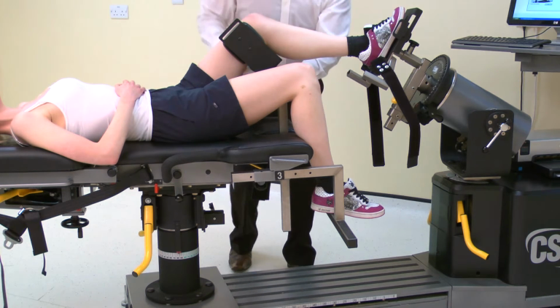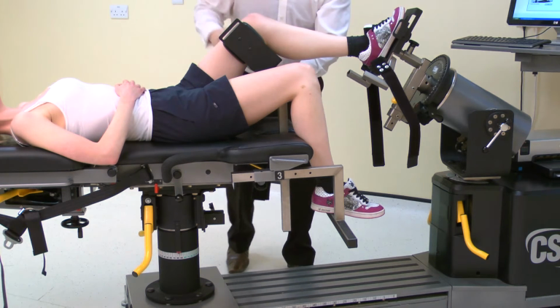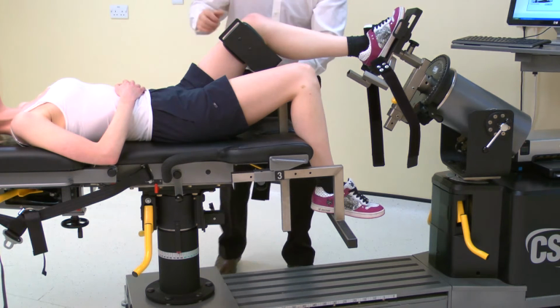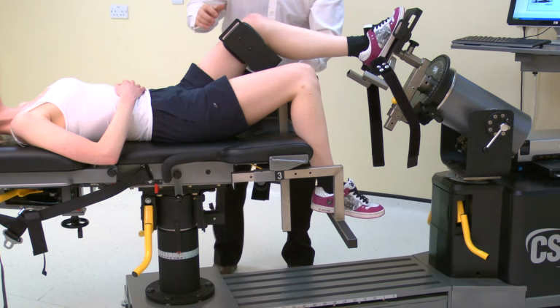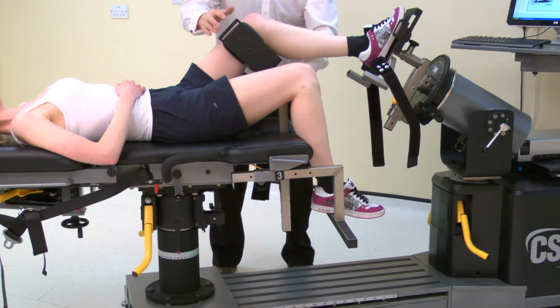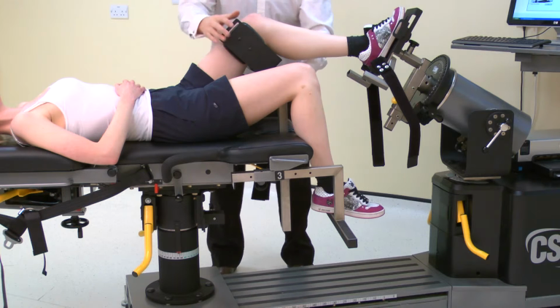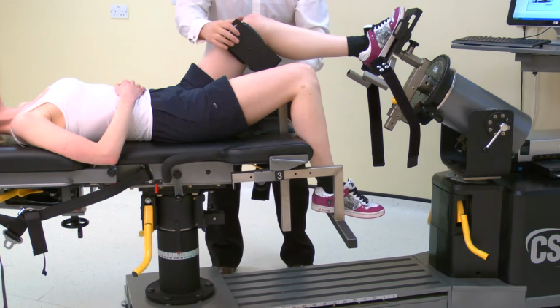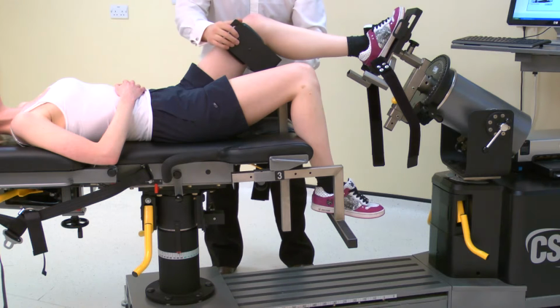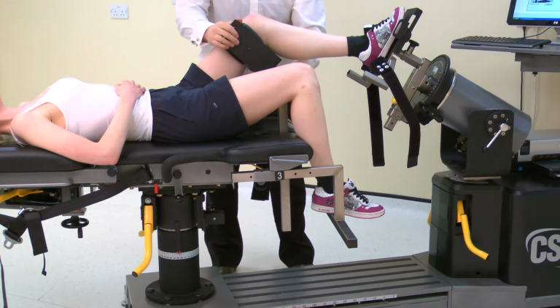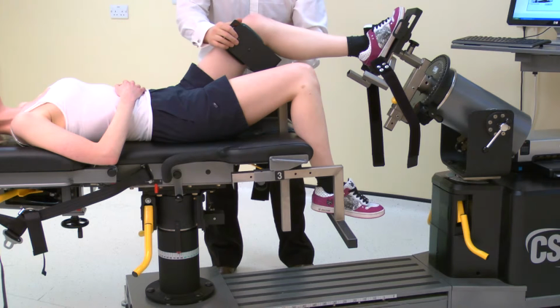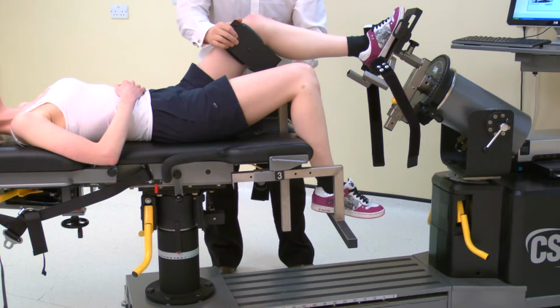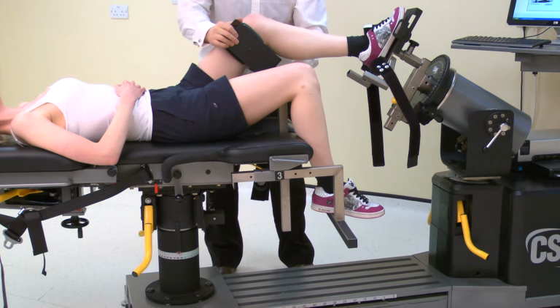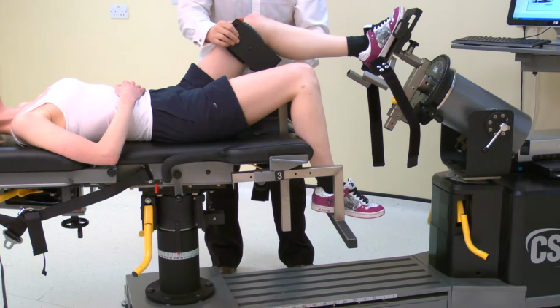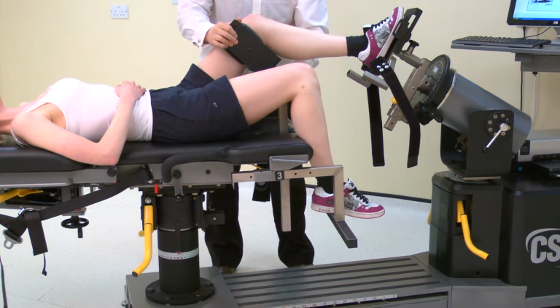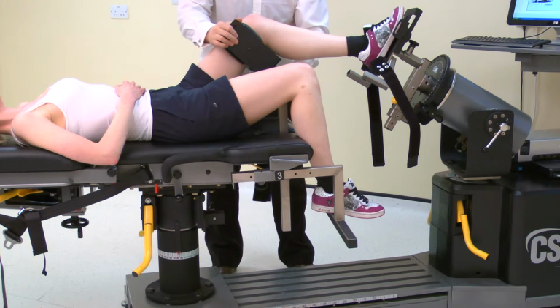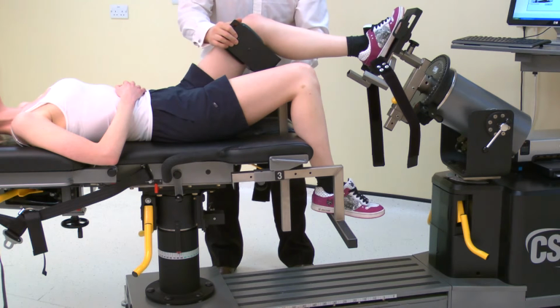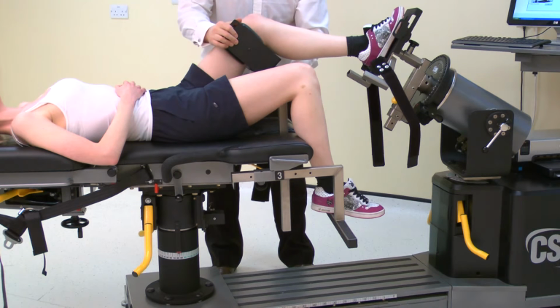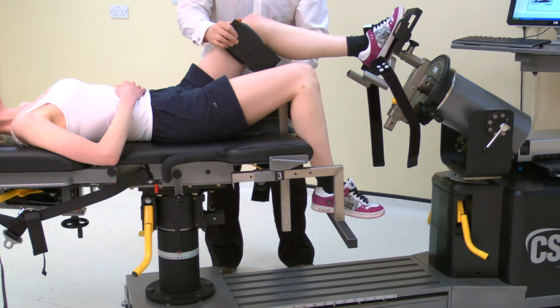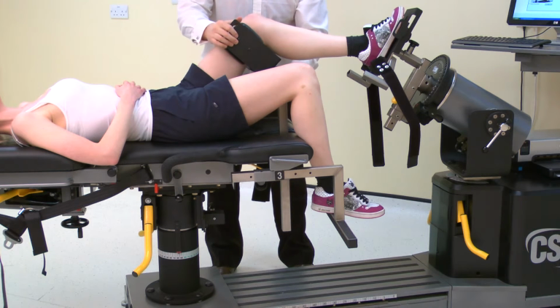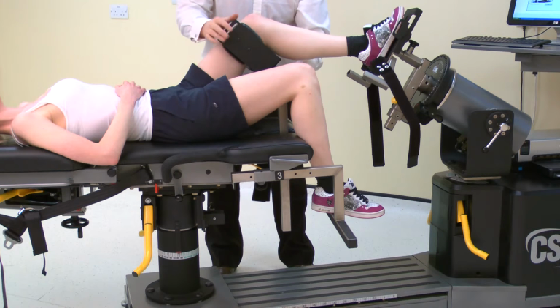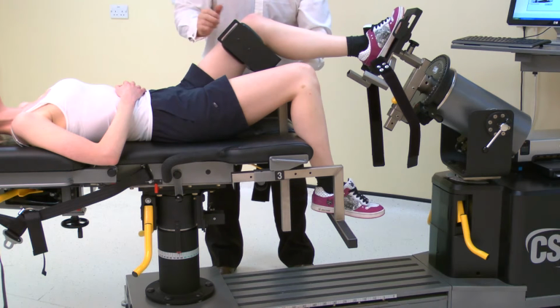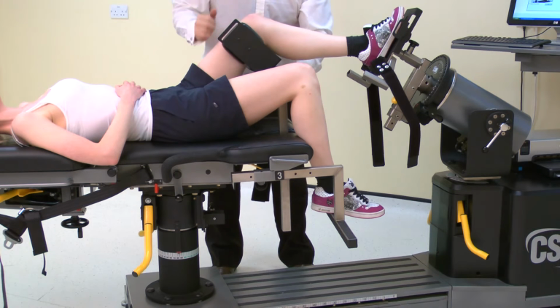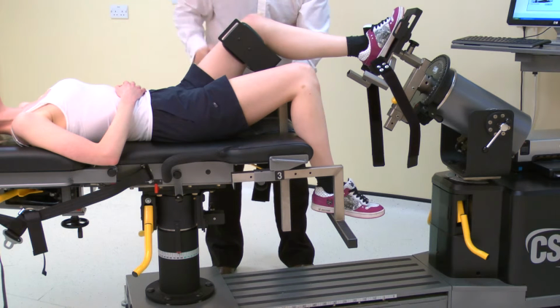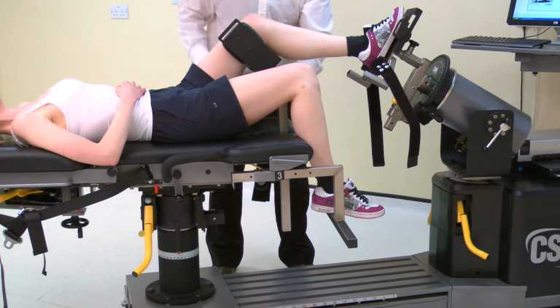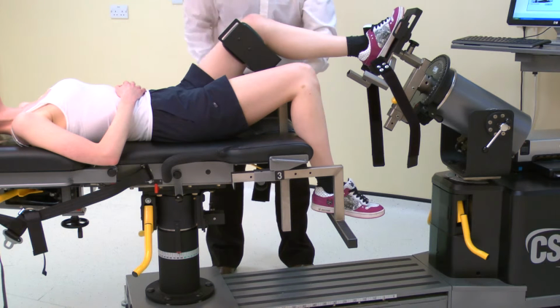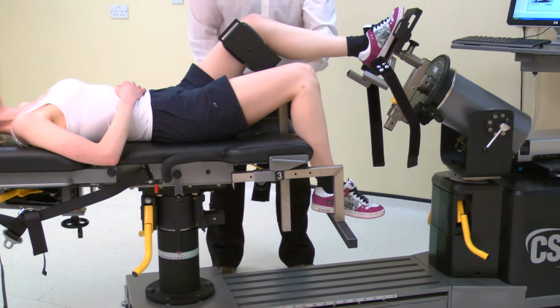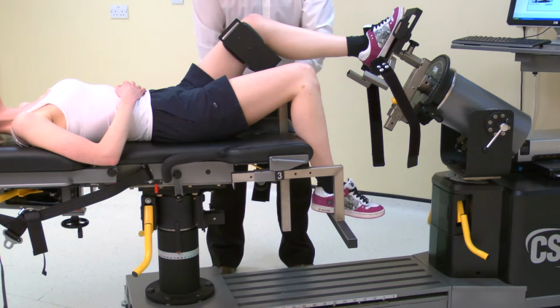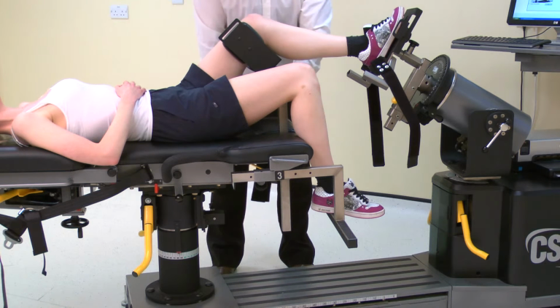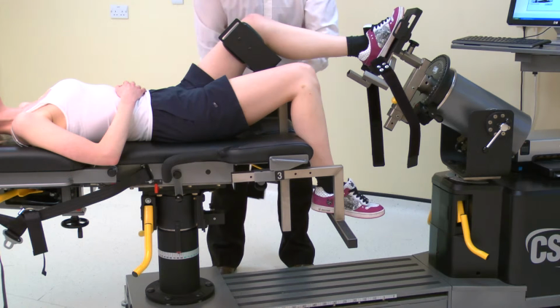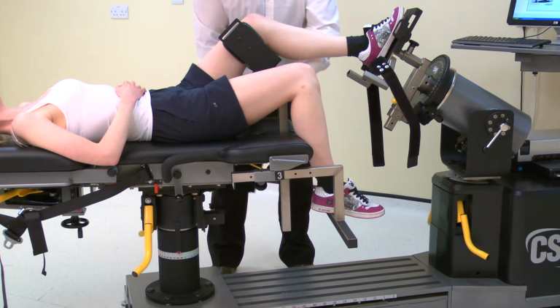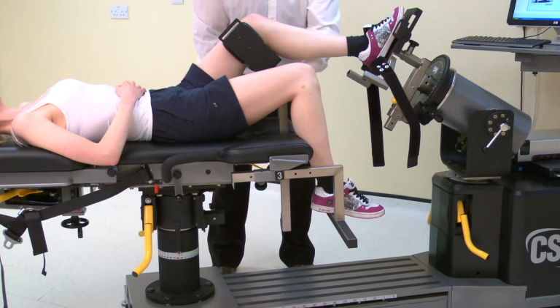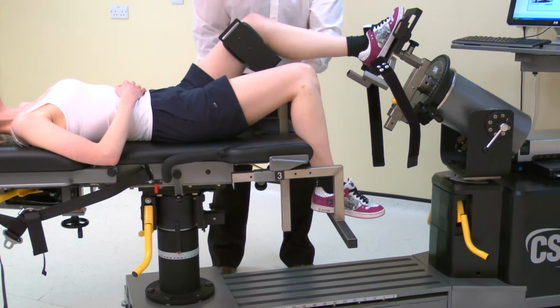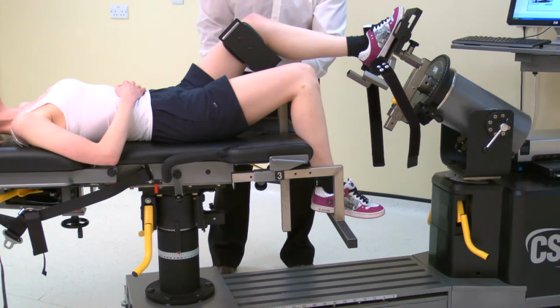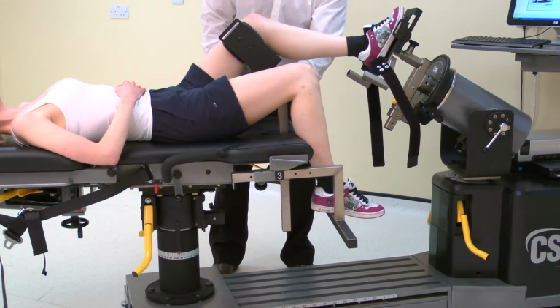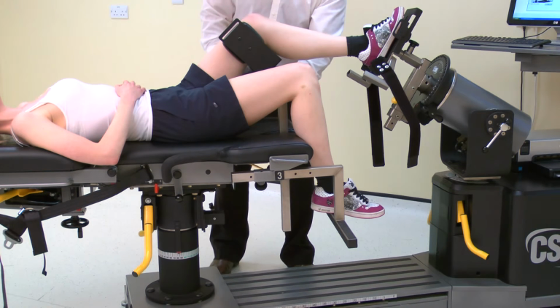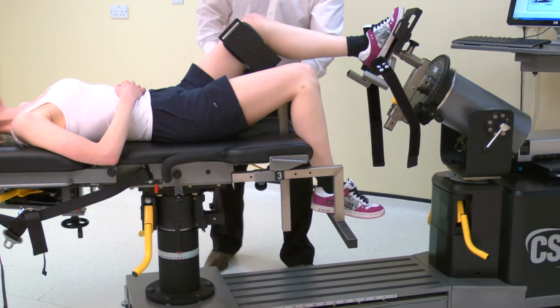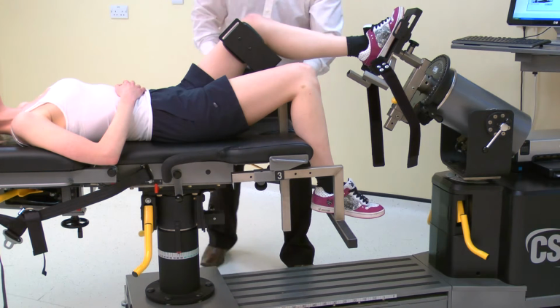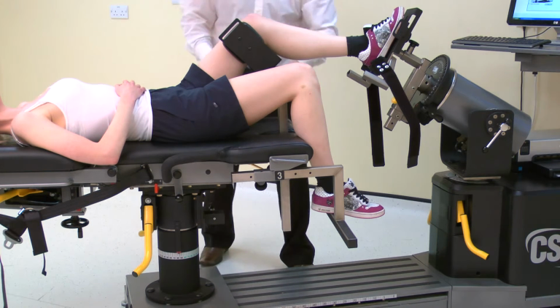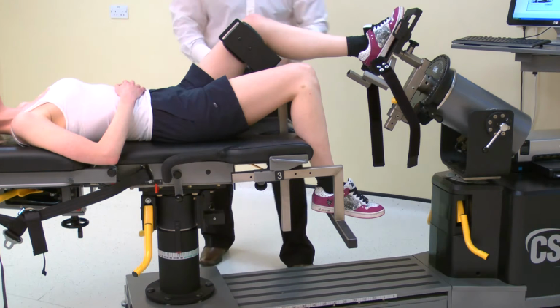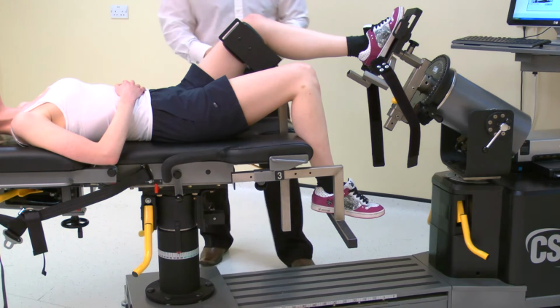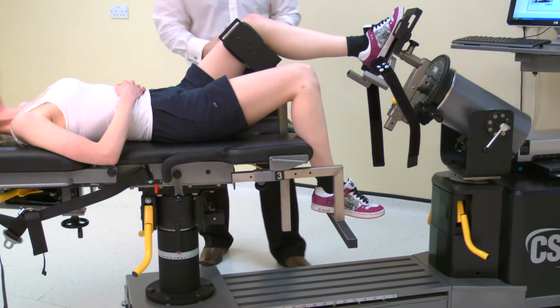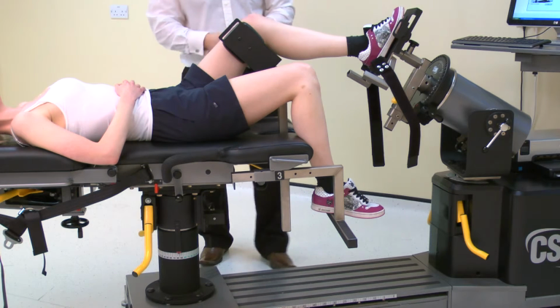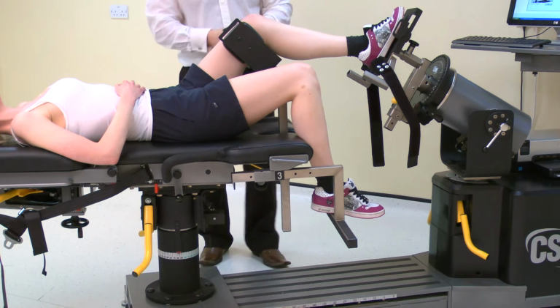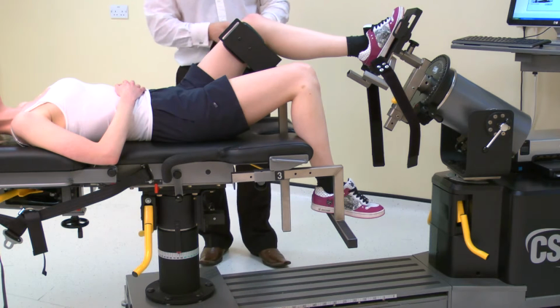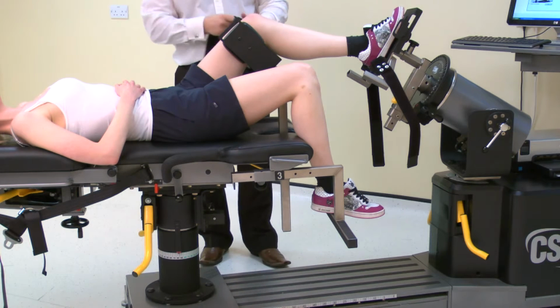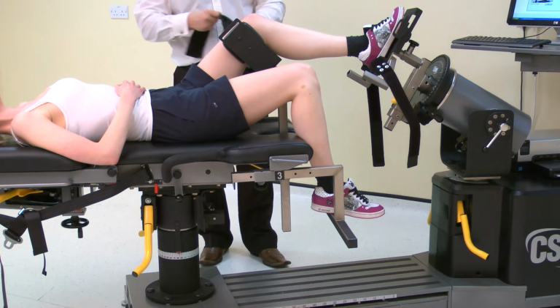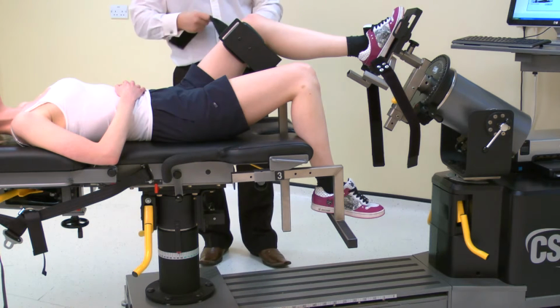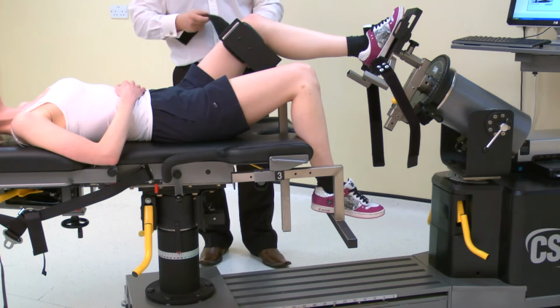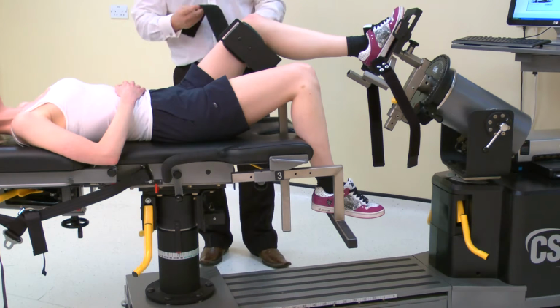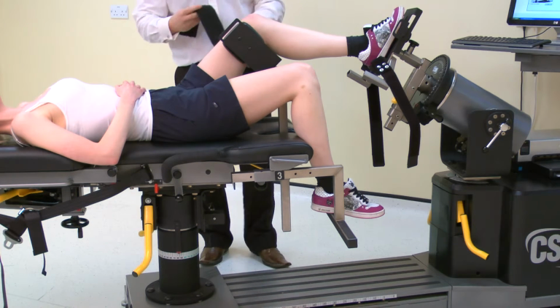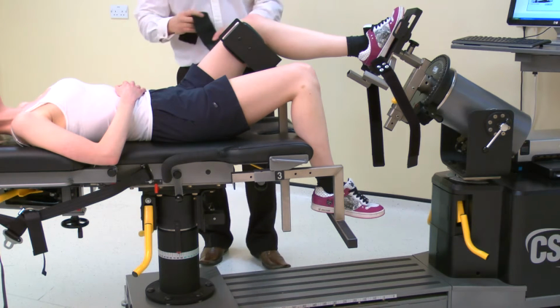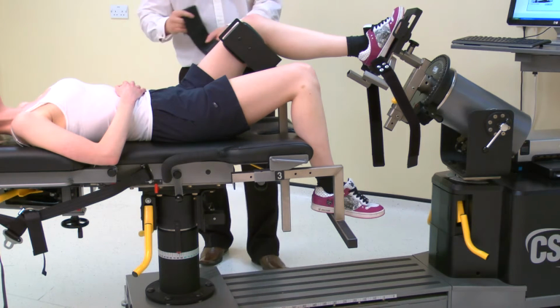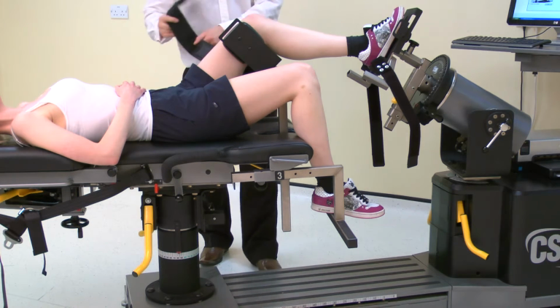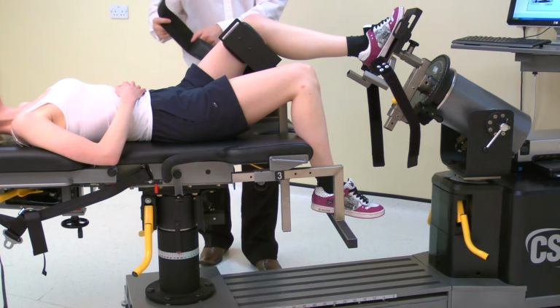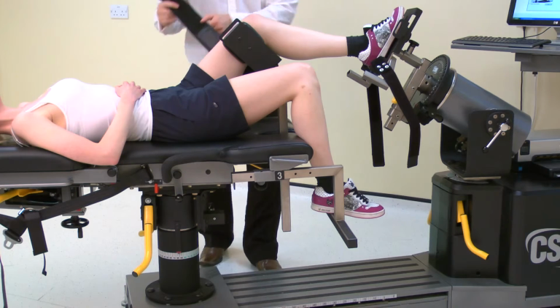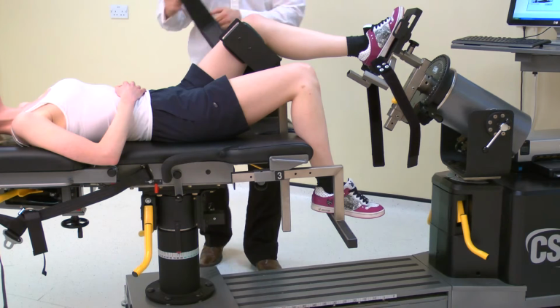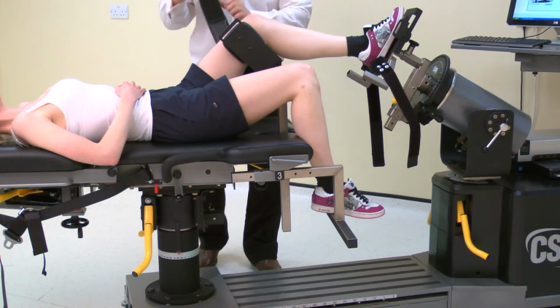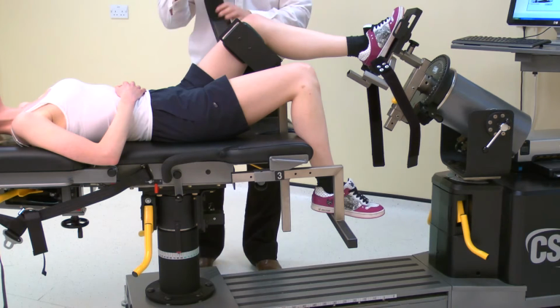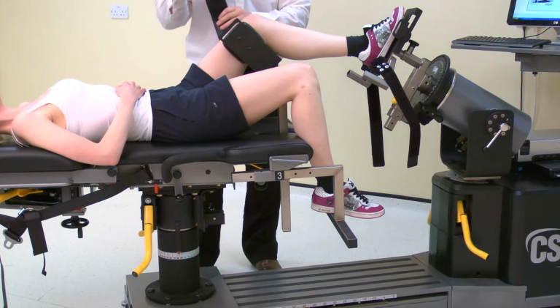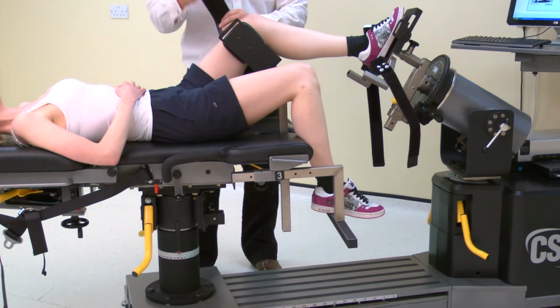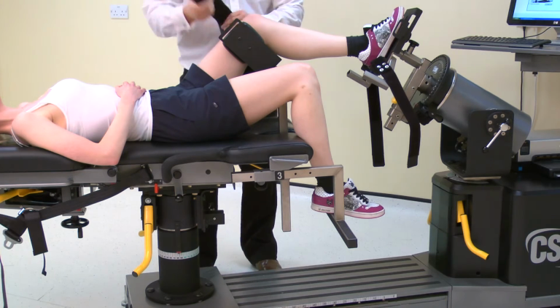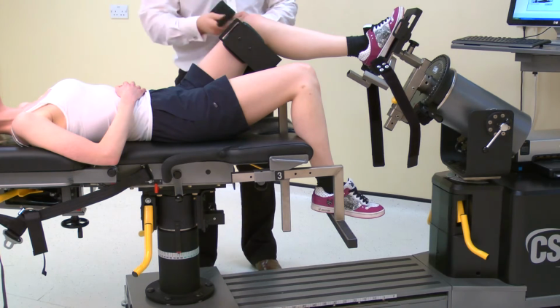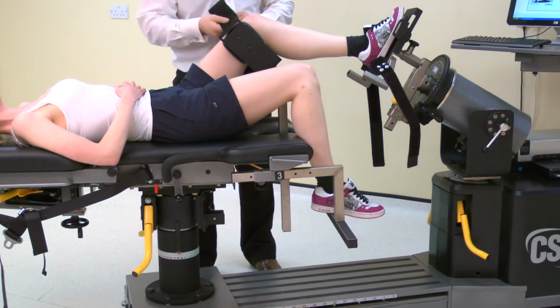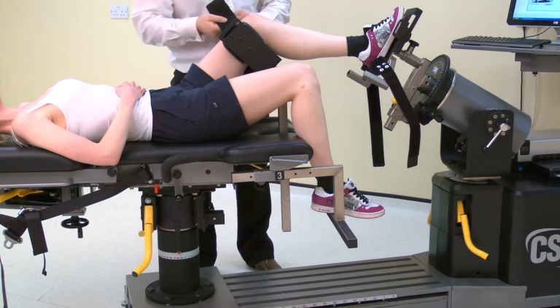Secure the thigh with the strap. Note well: this strap should not be over tightened.